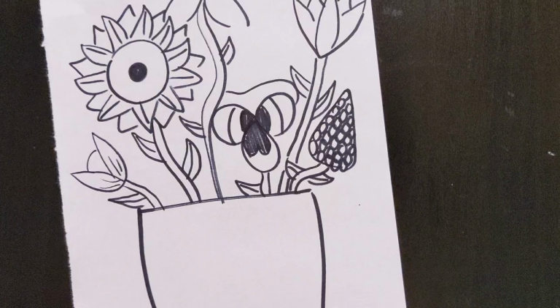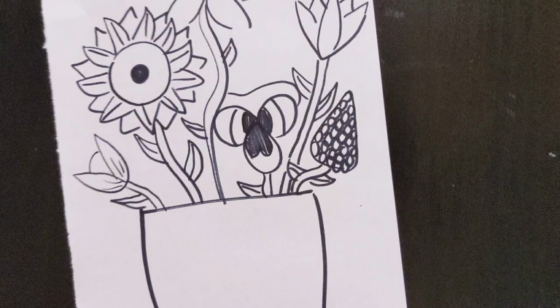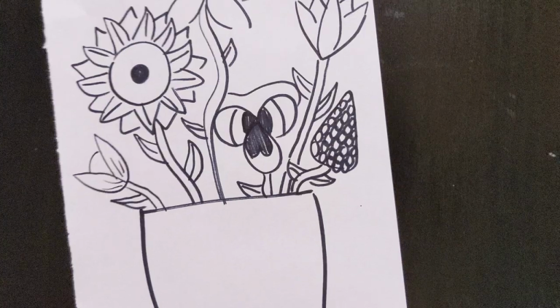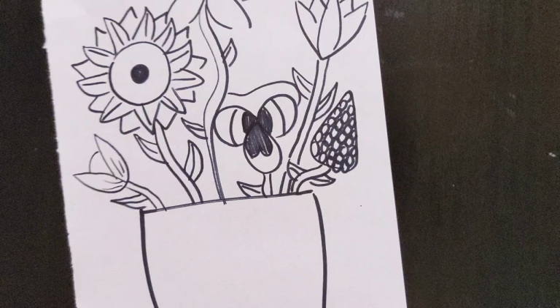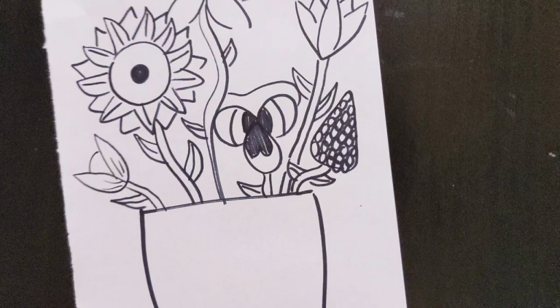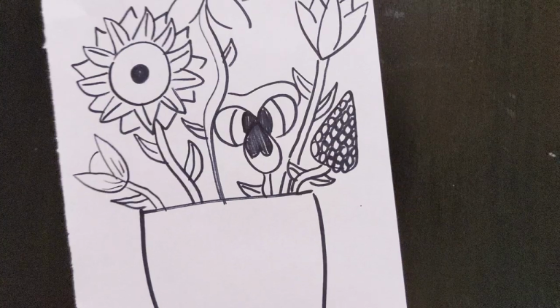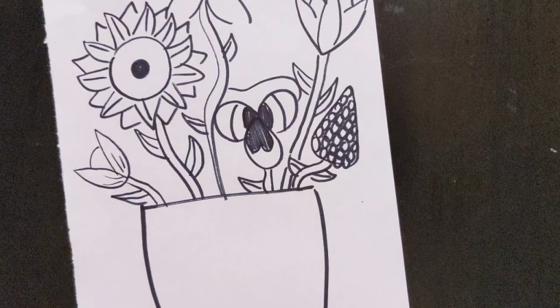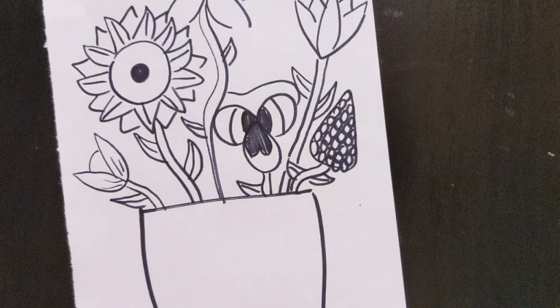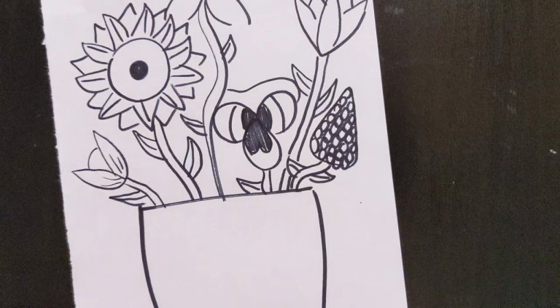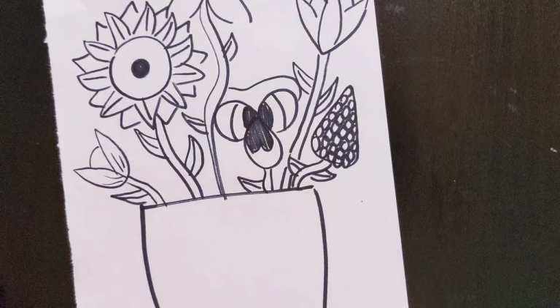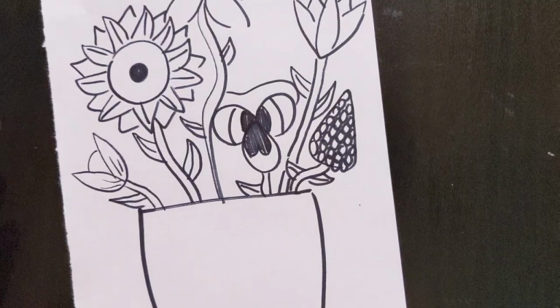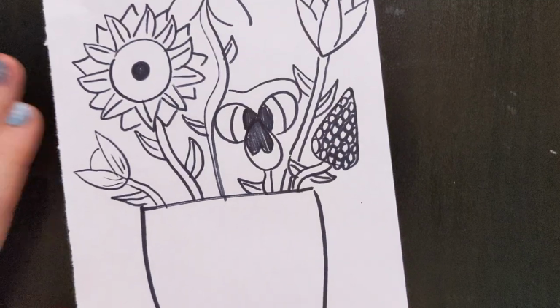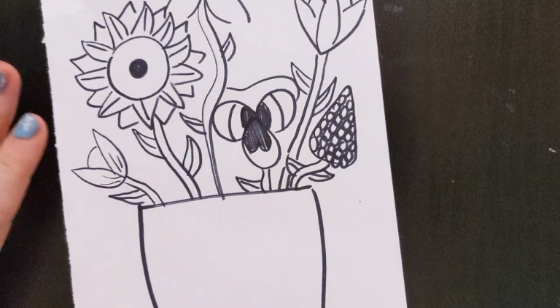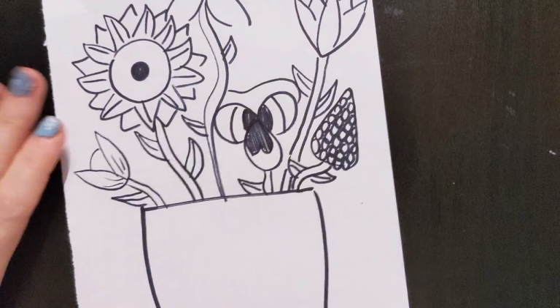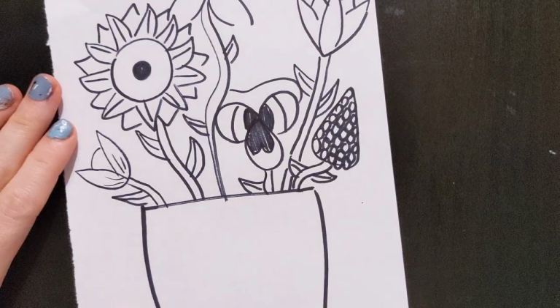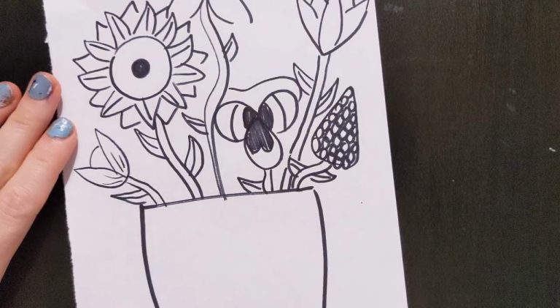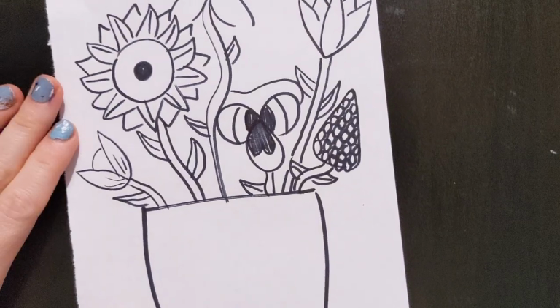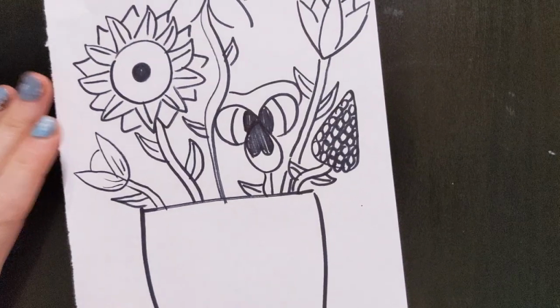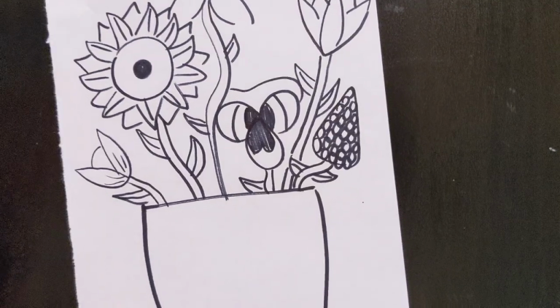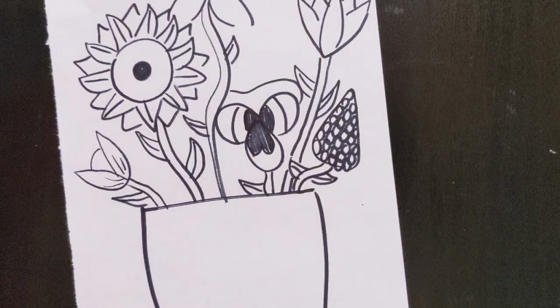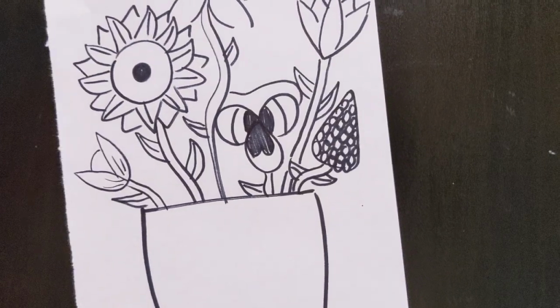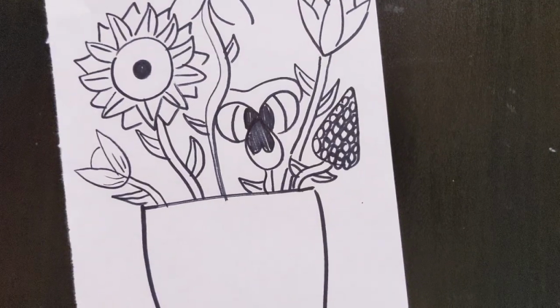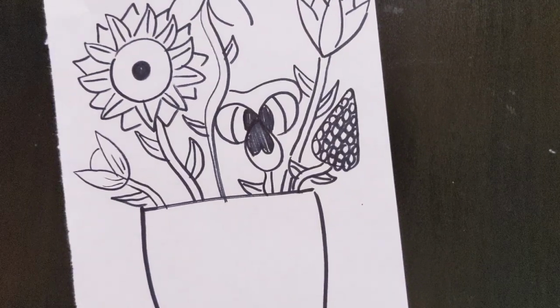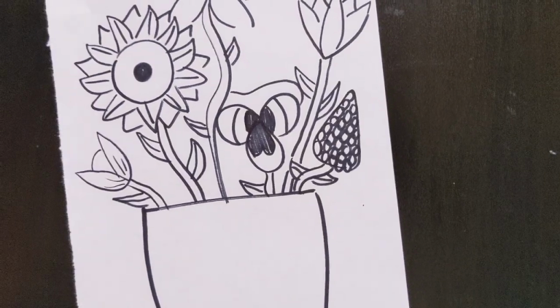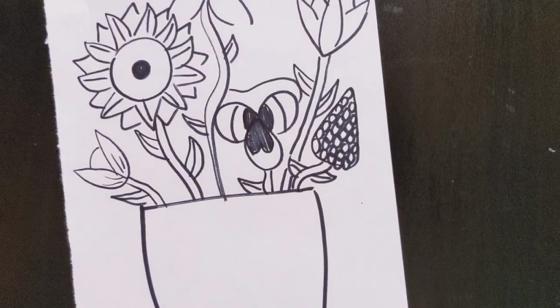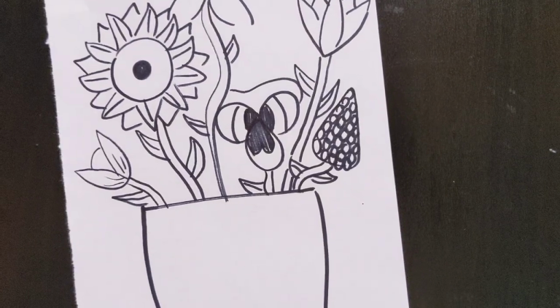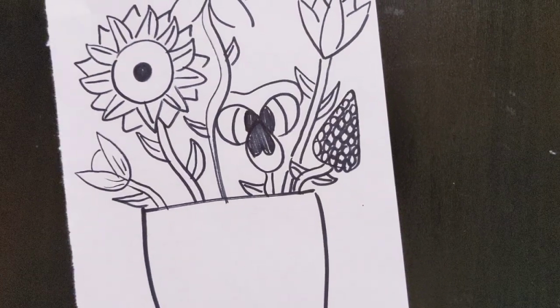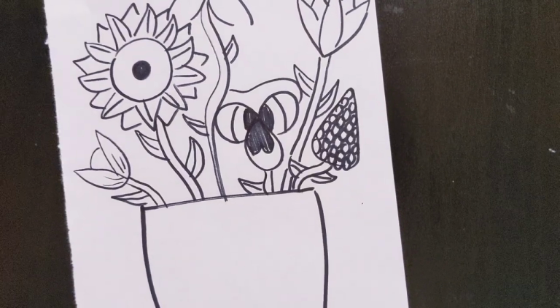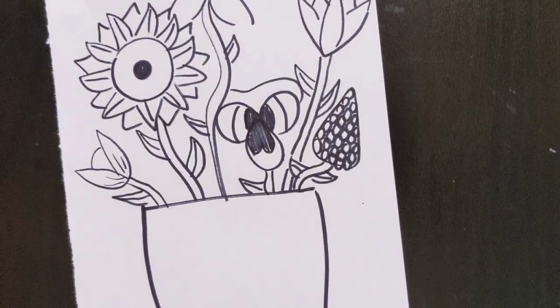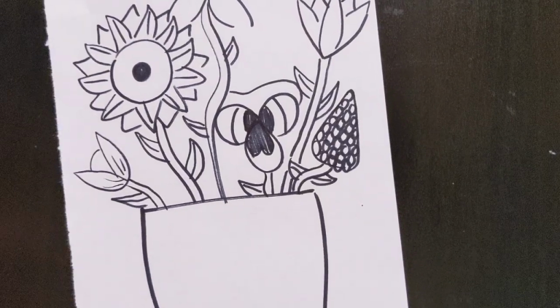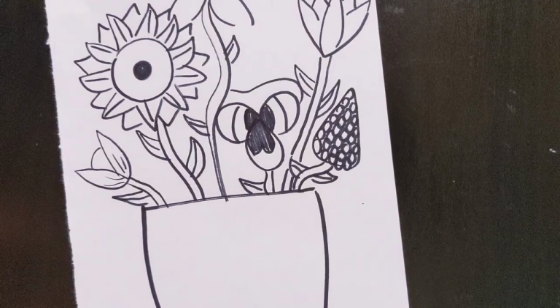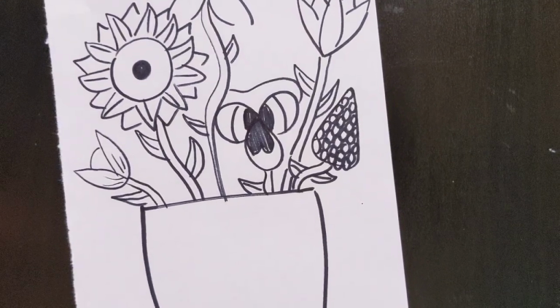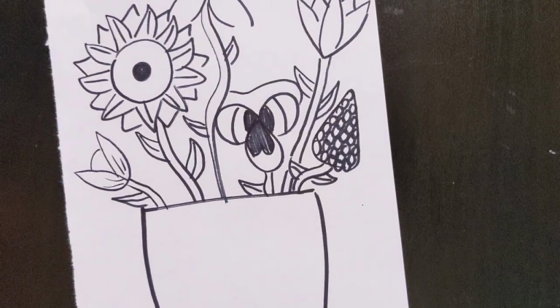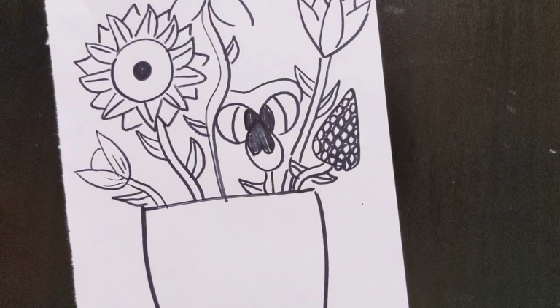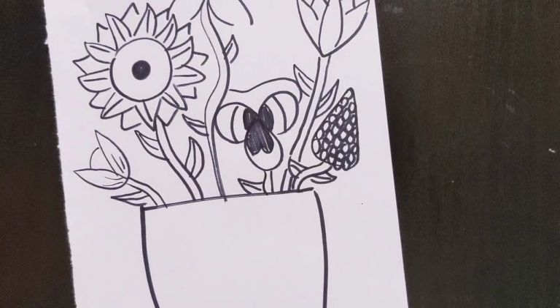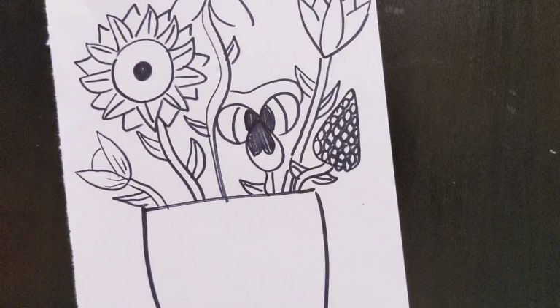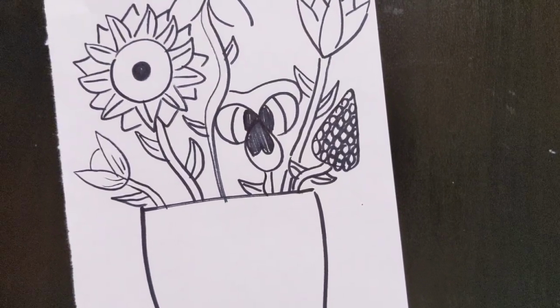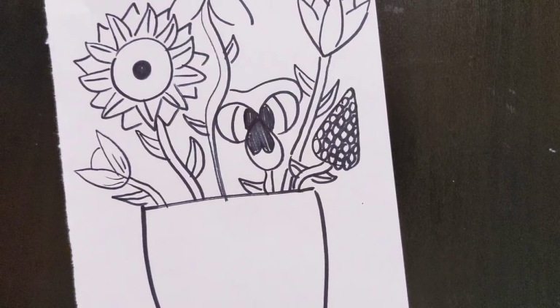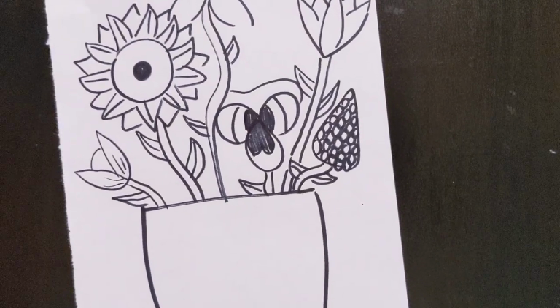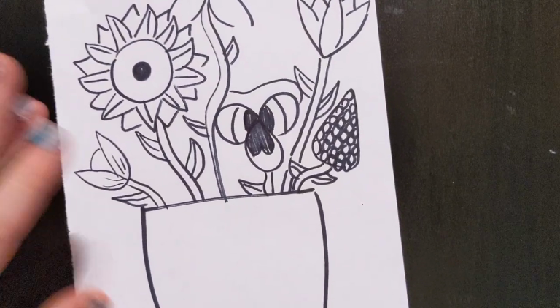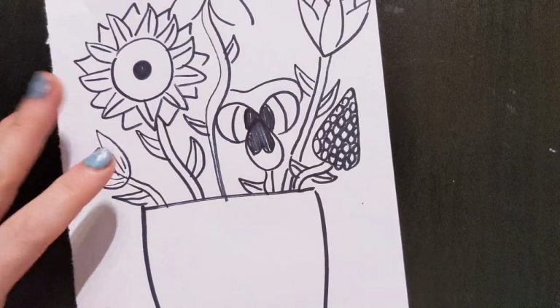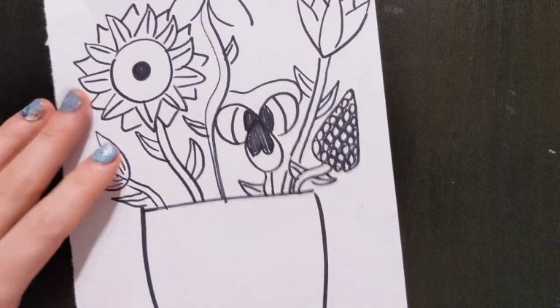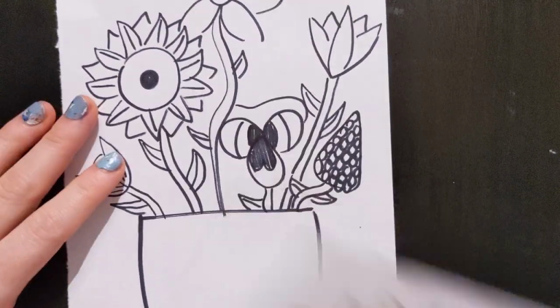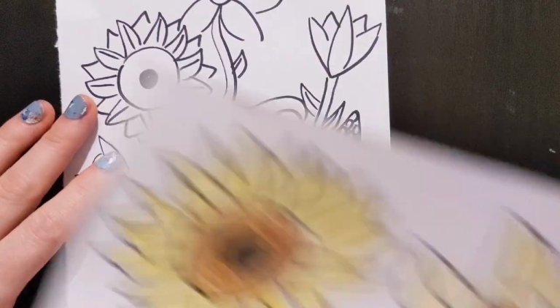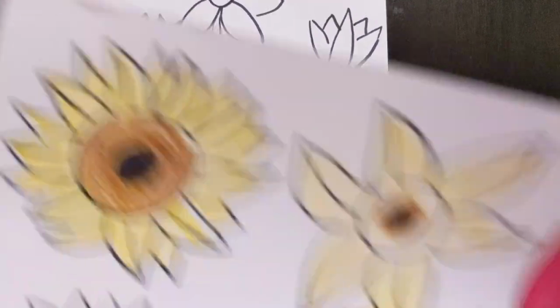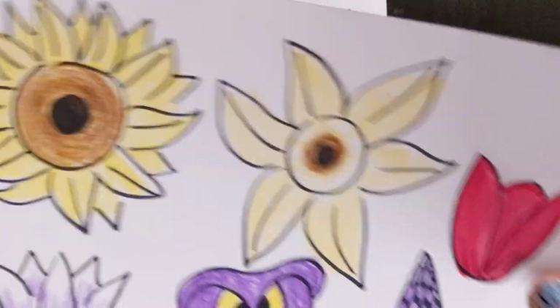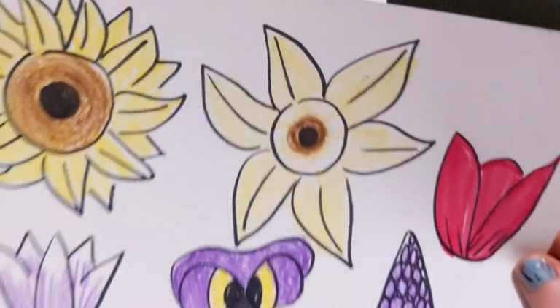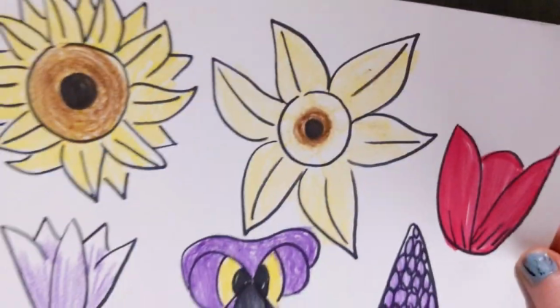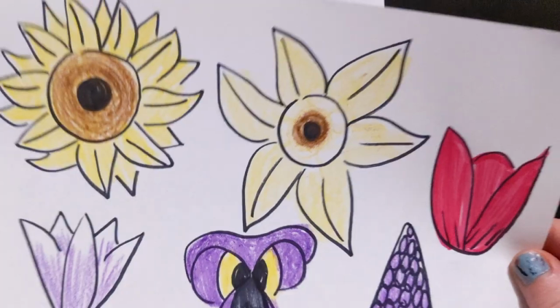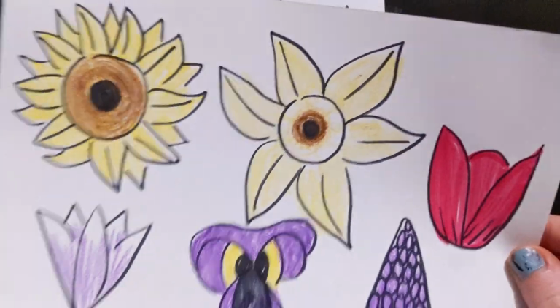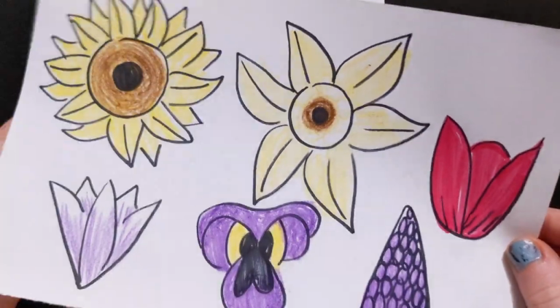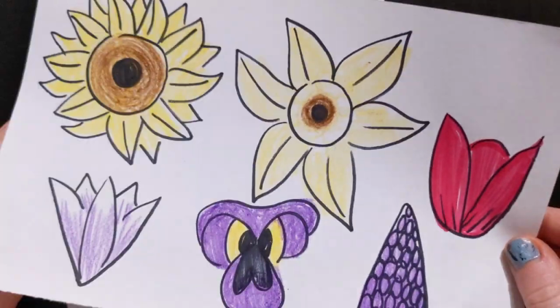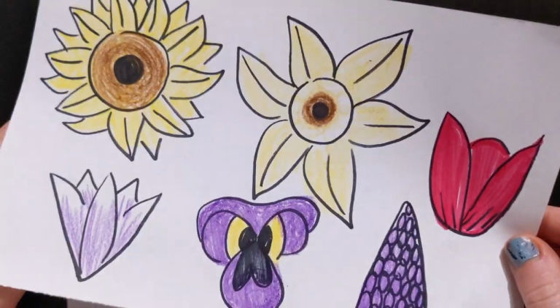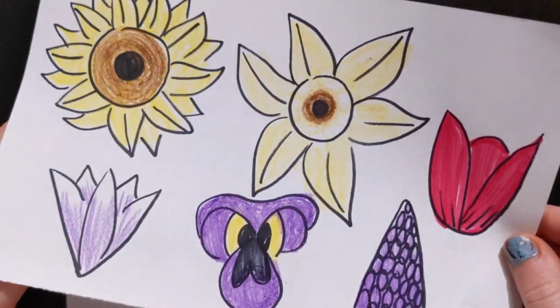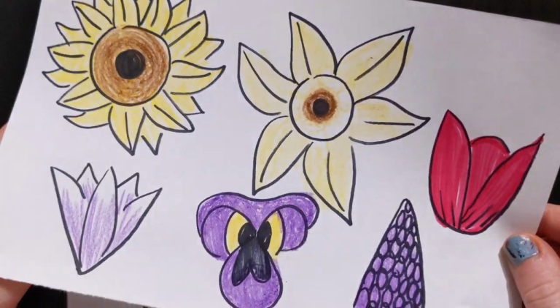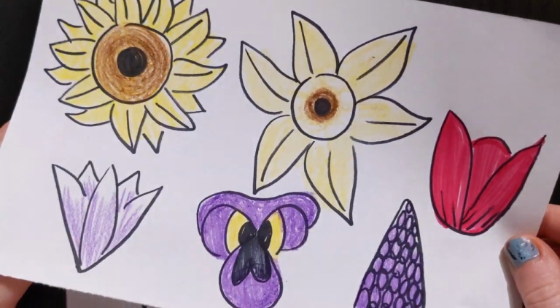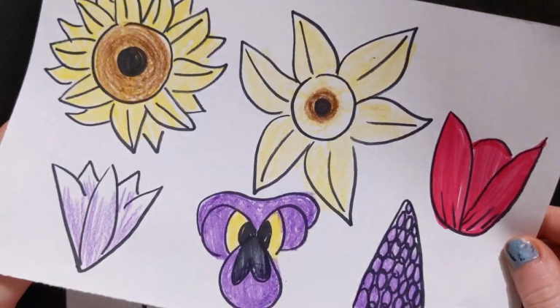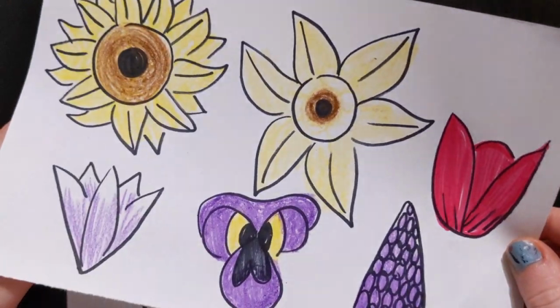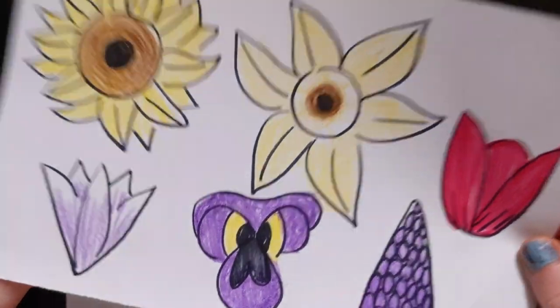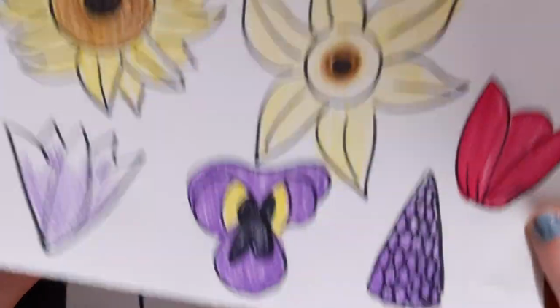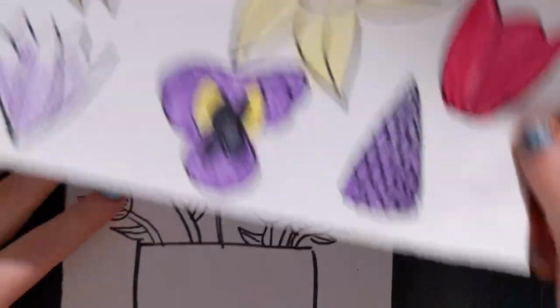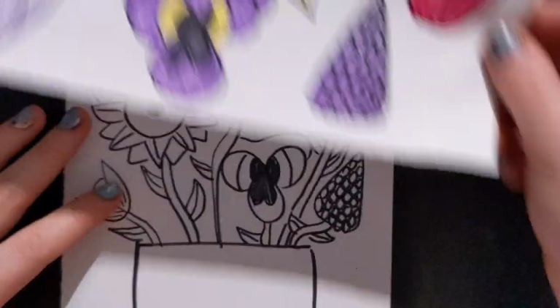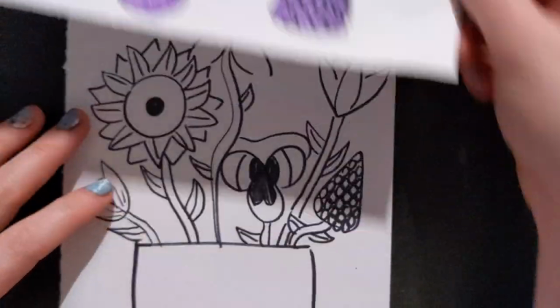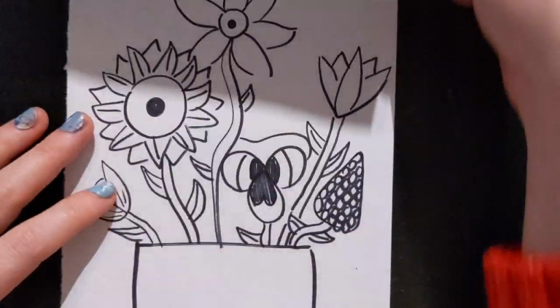Hello friends! After you're done drawing your vase, you can start to color in your flowers.